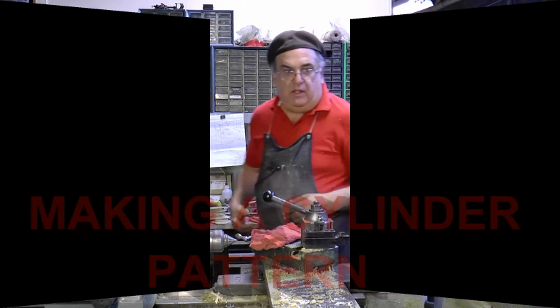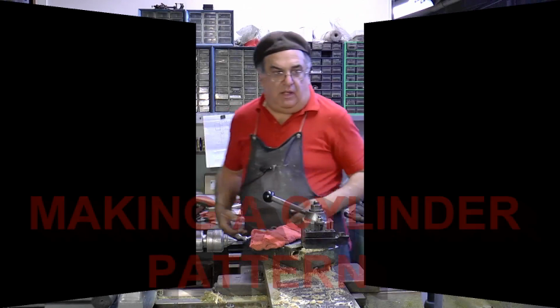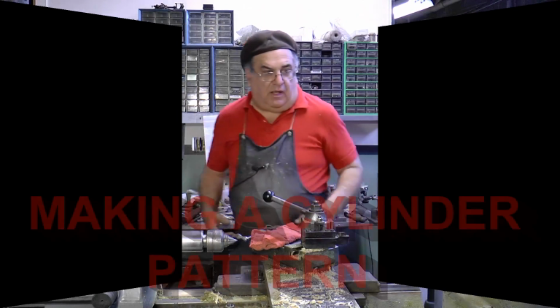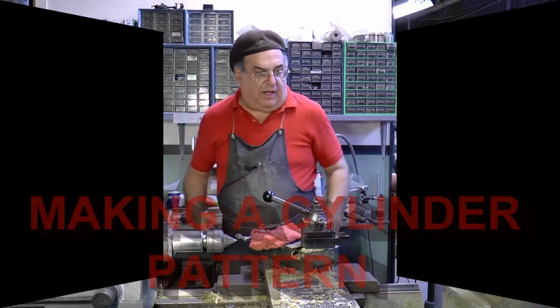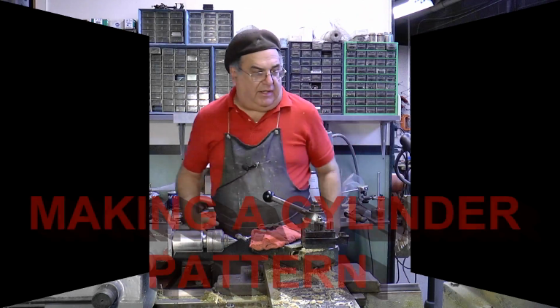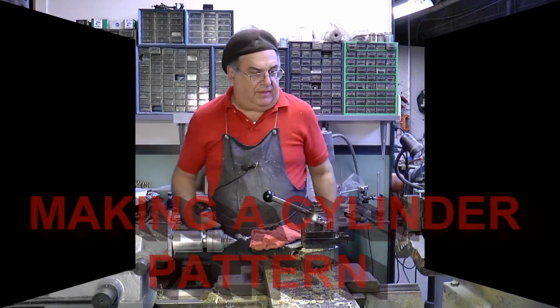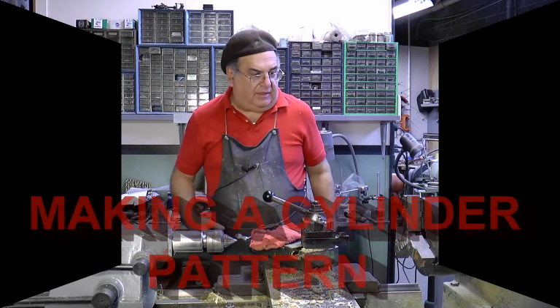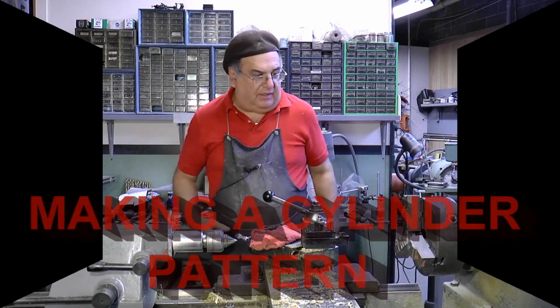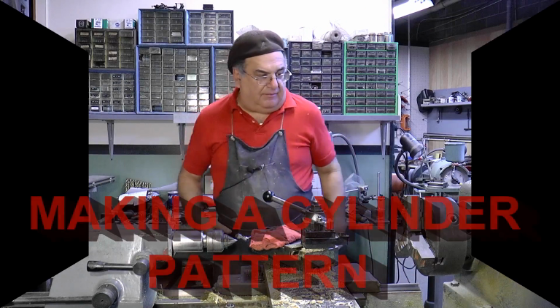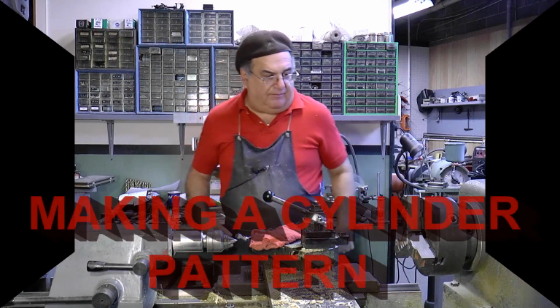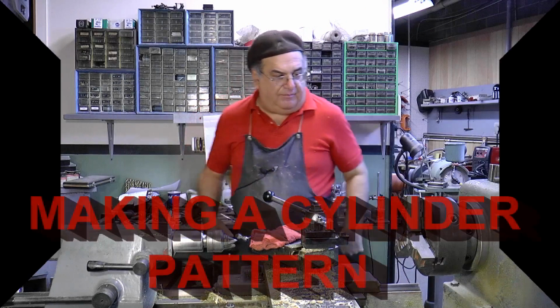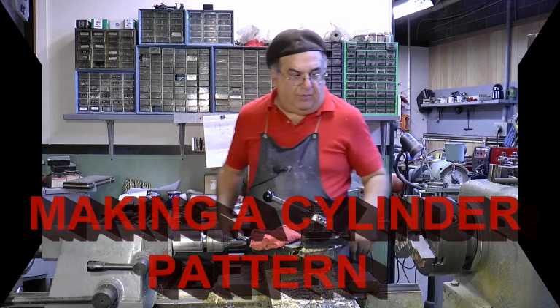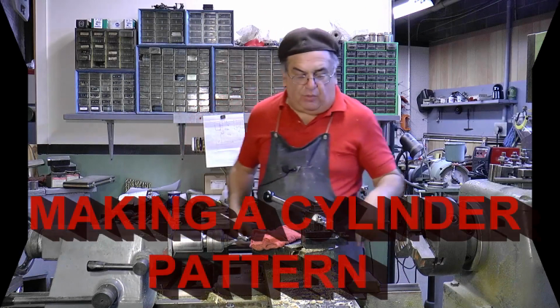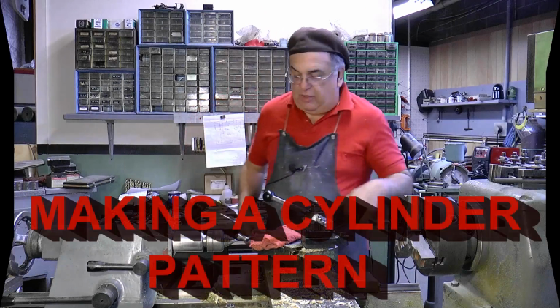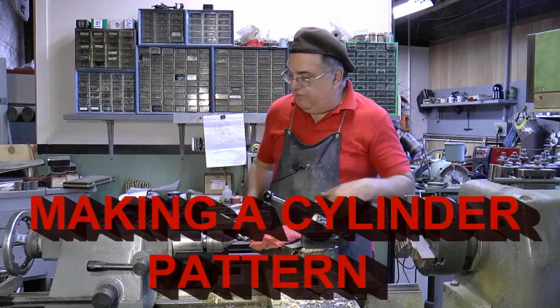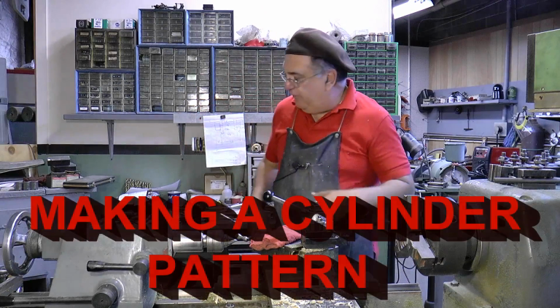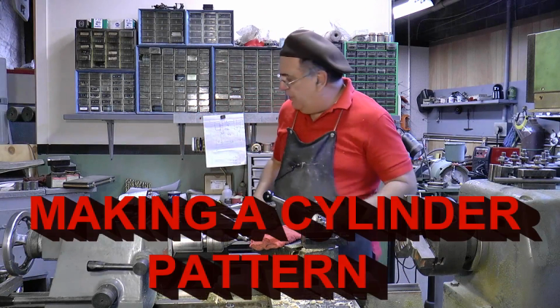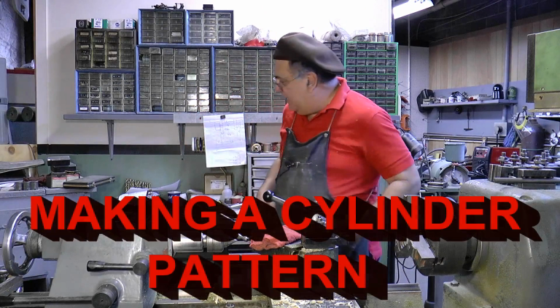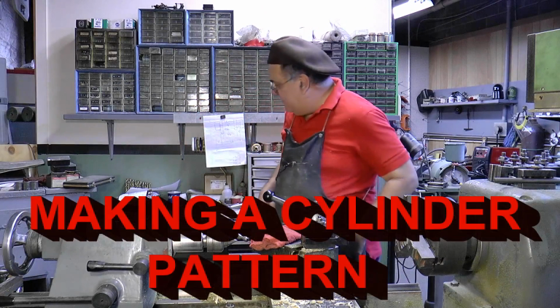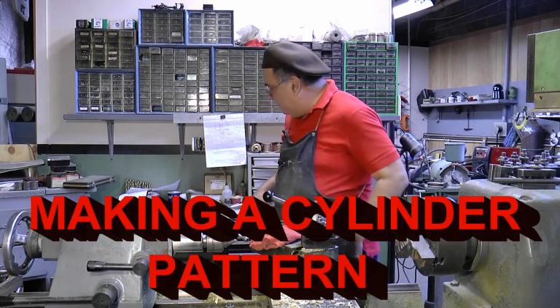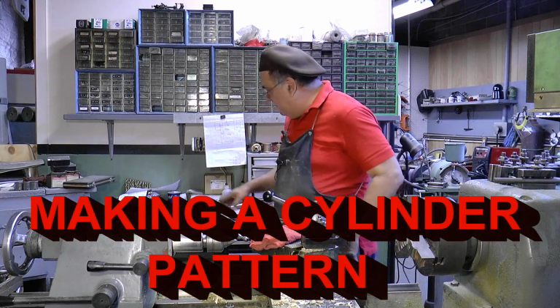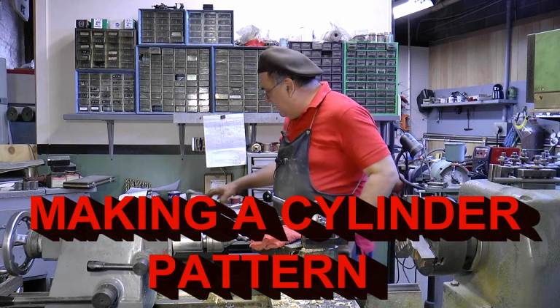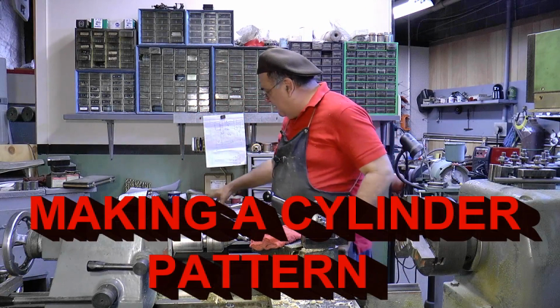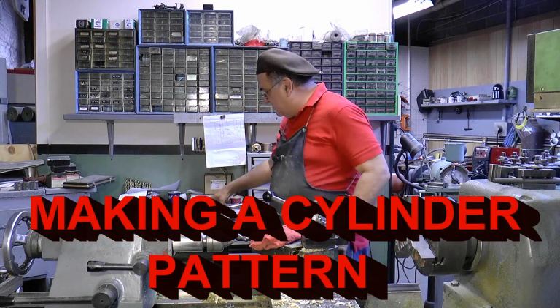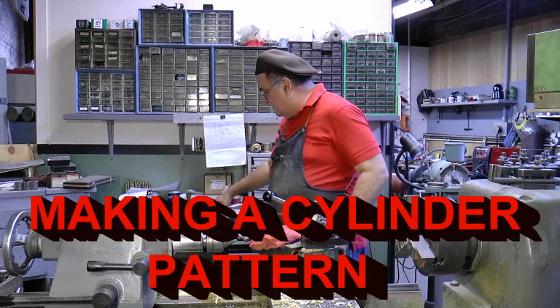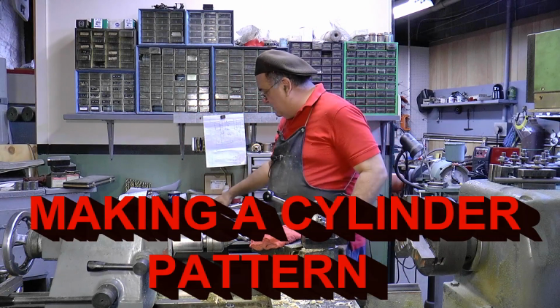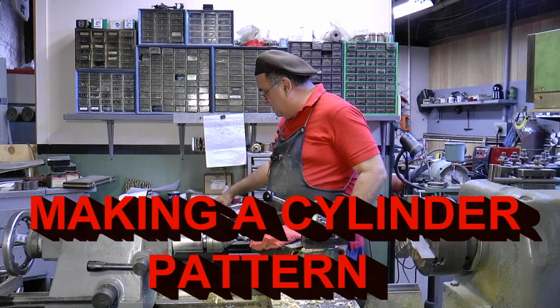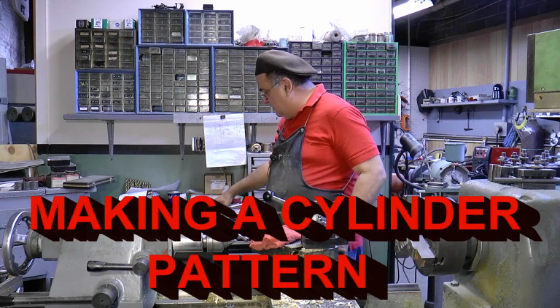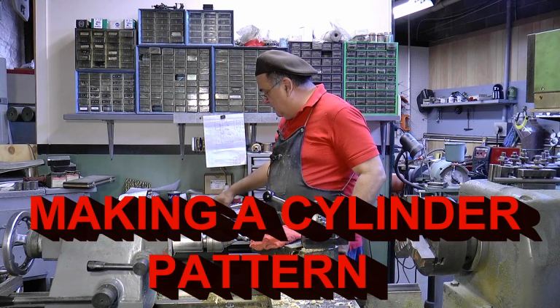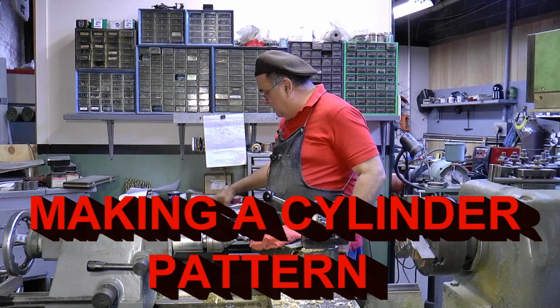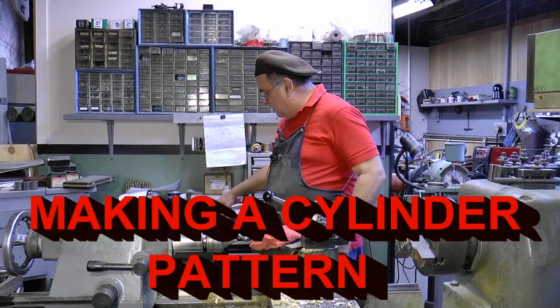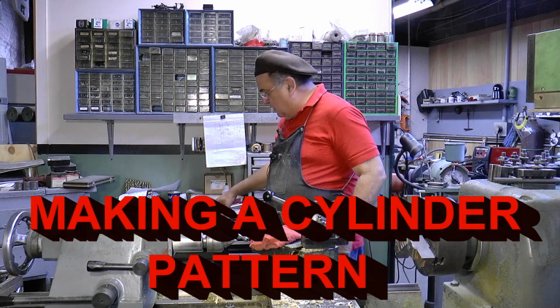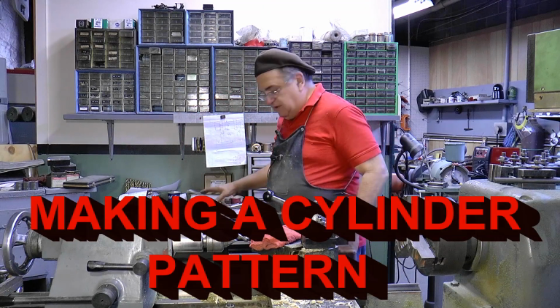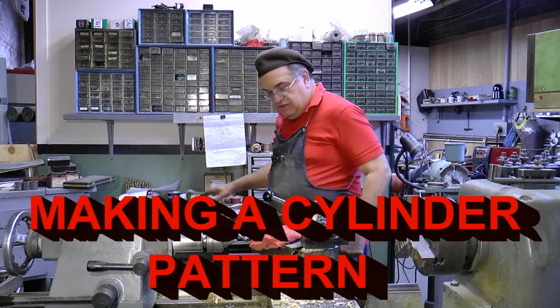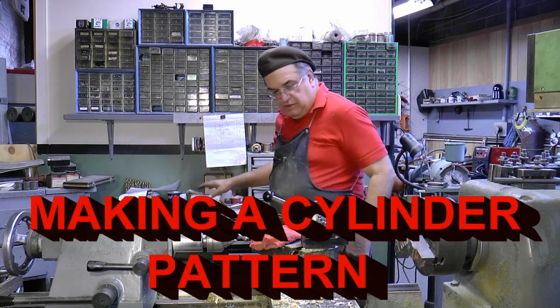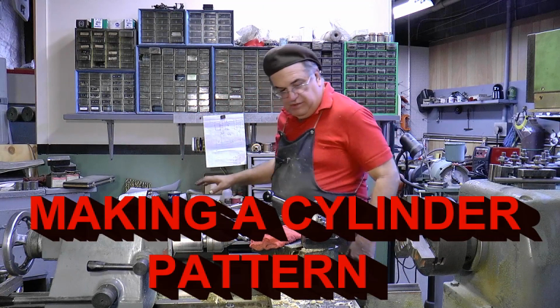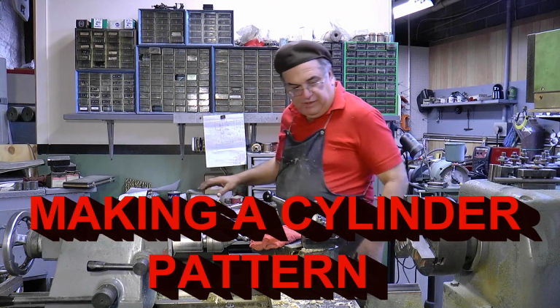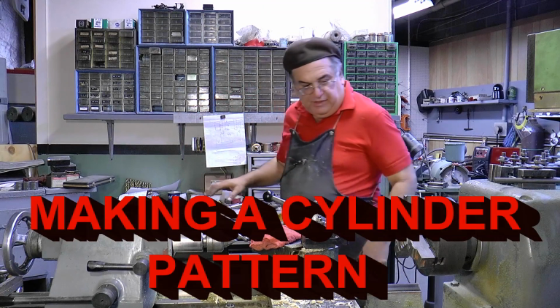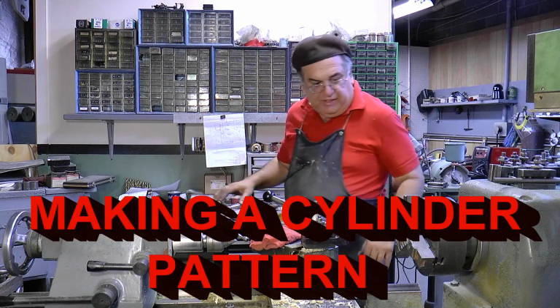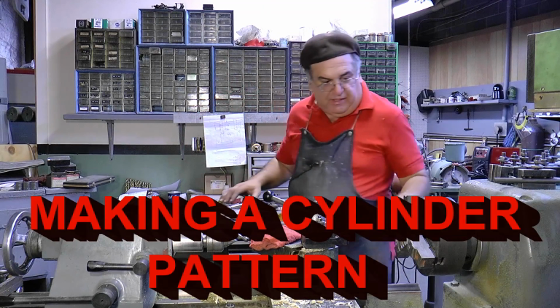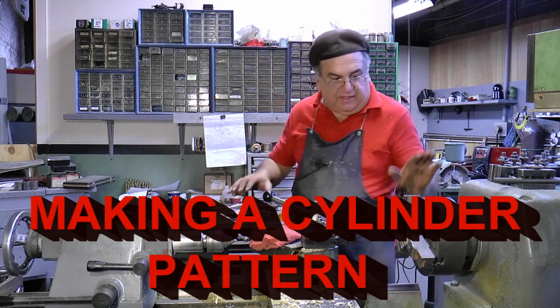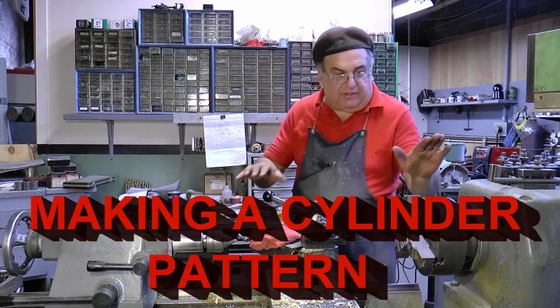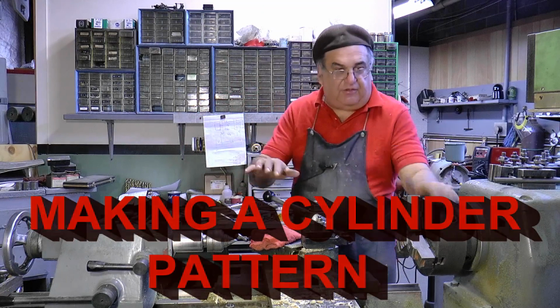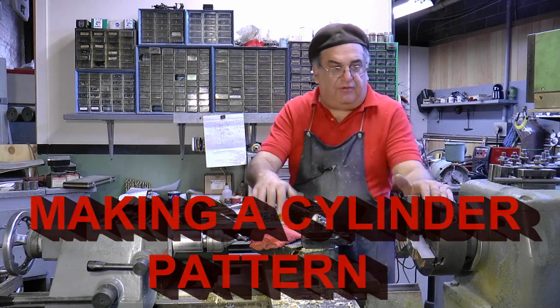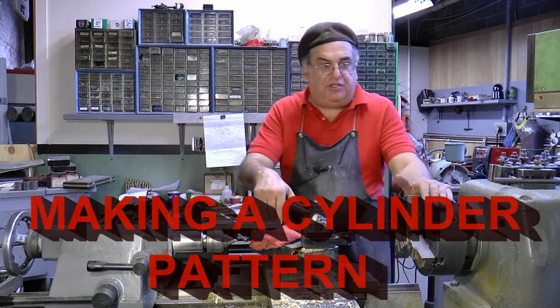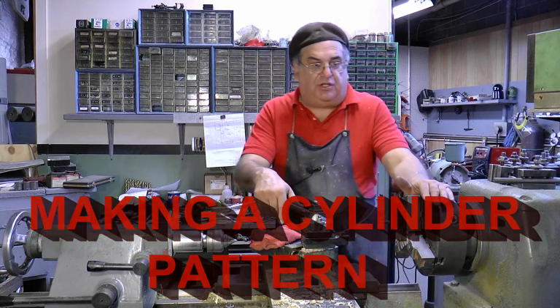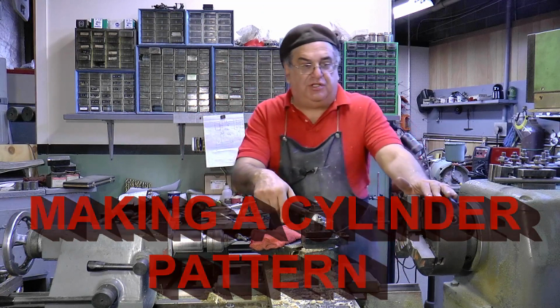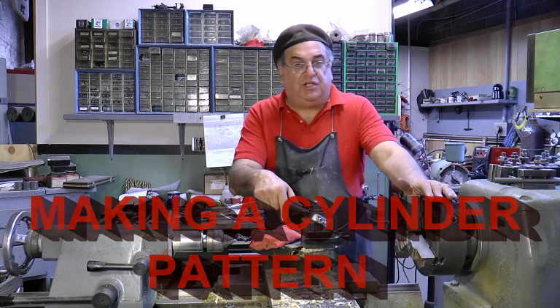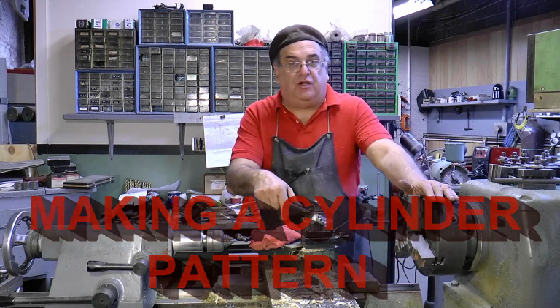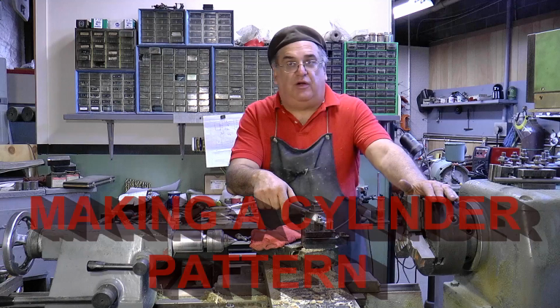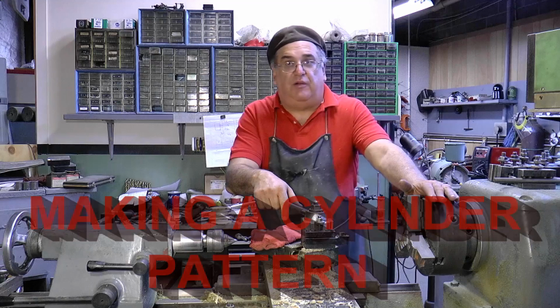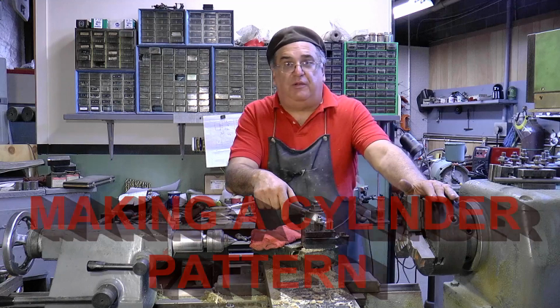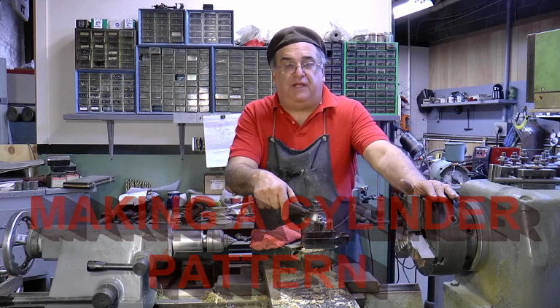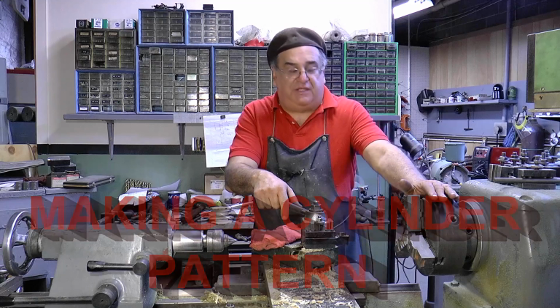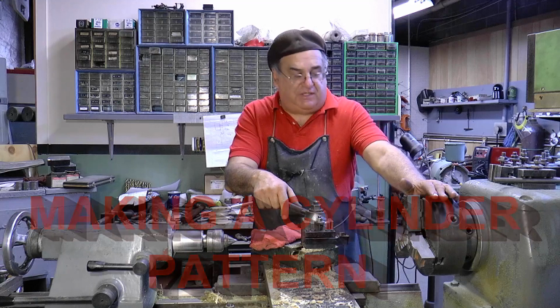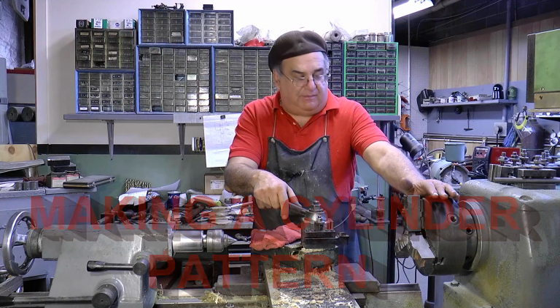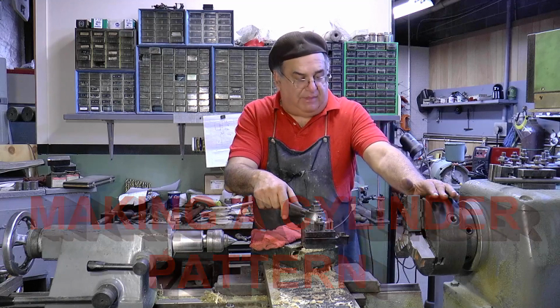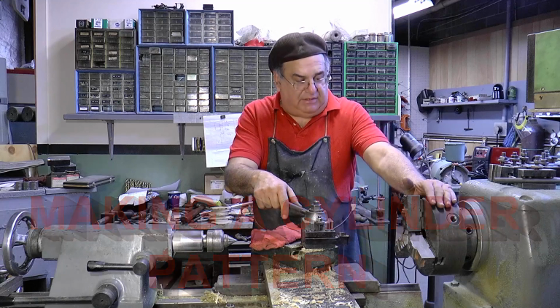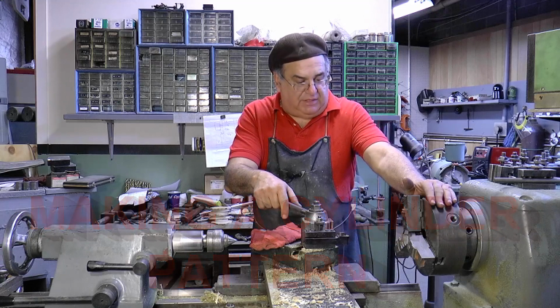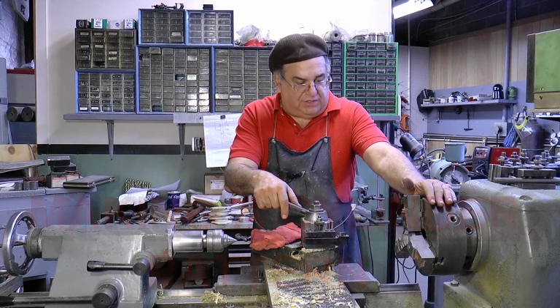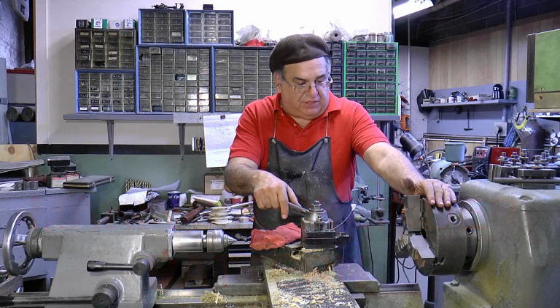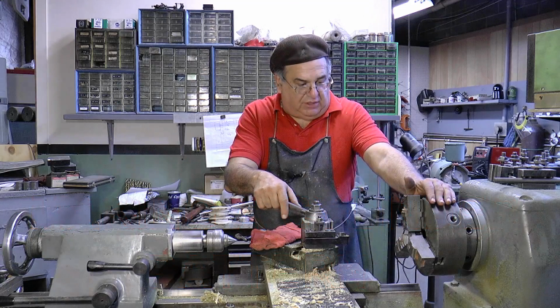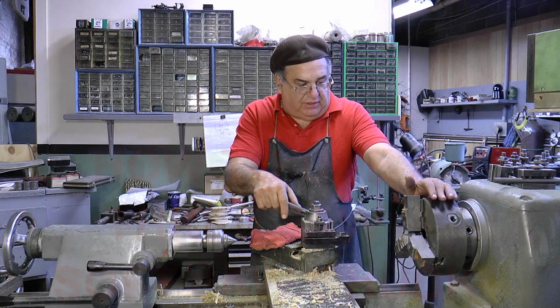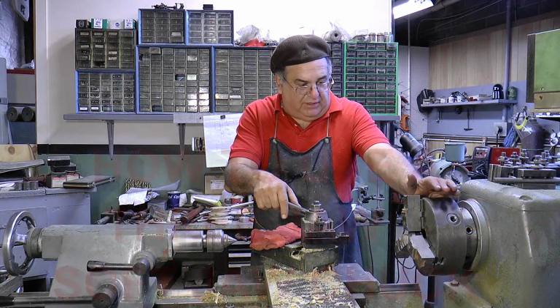All right, I've been working for the last few minutes and got these all done. Now I've got the three-jaw chuck one. I want to tell you something about this chuck now.